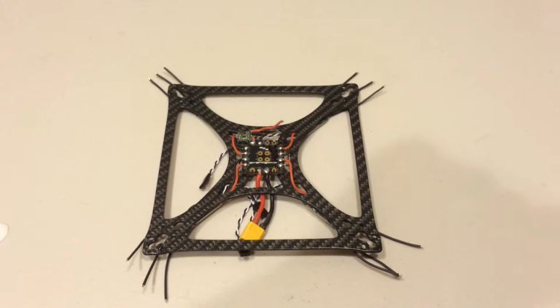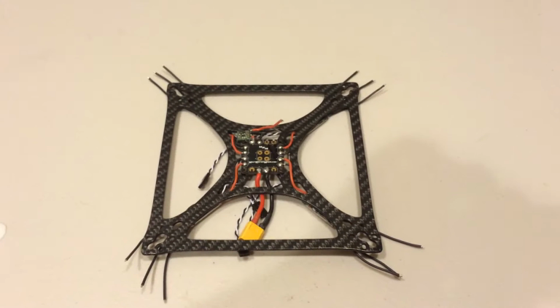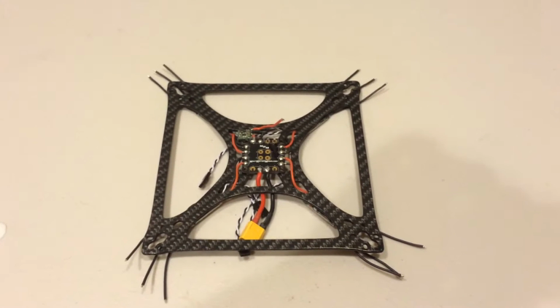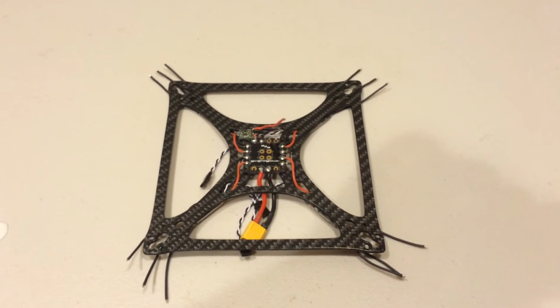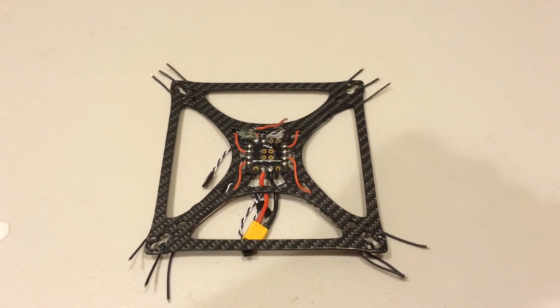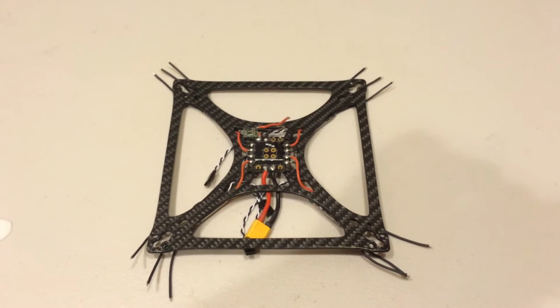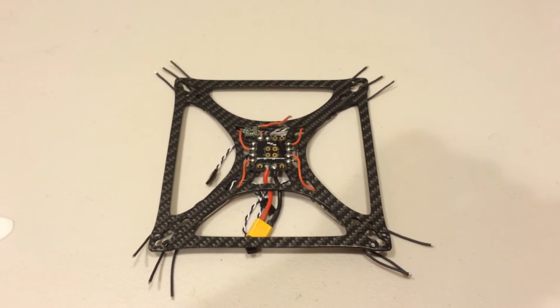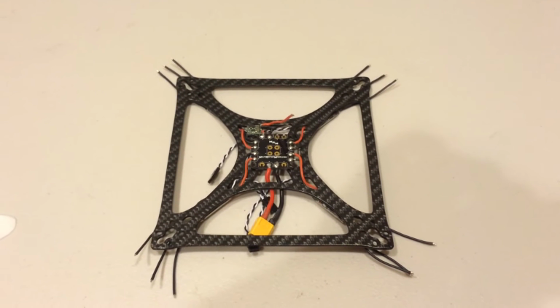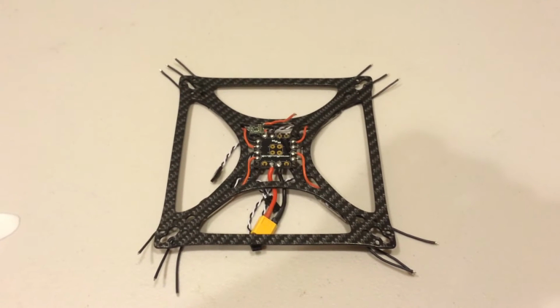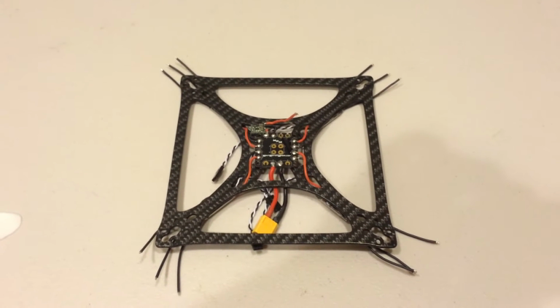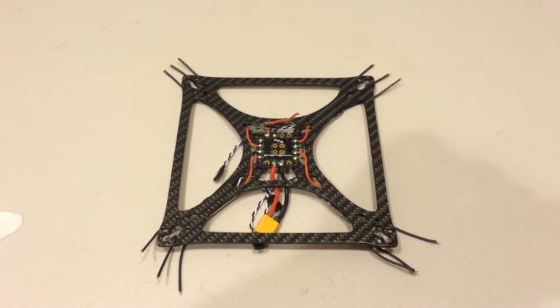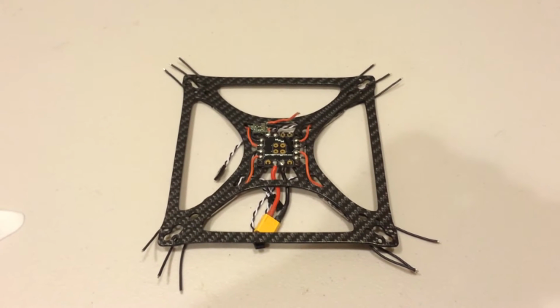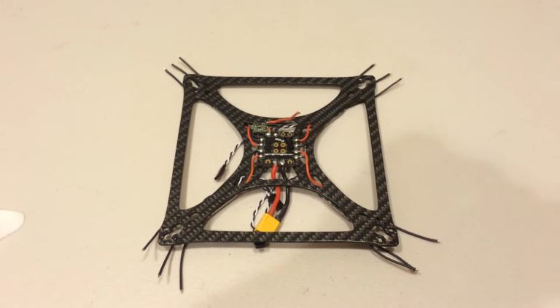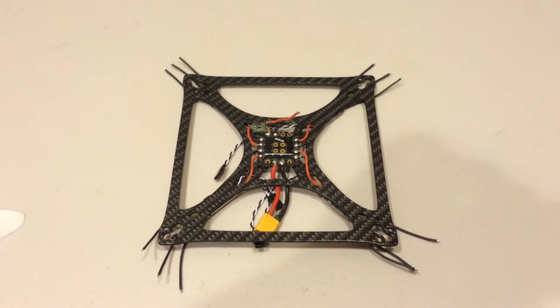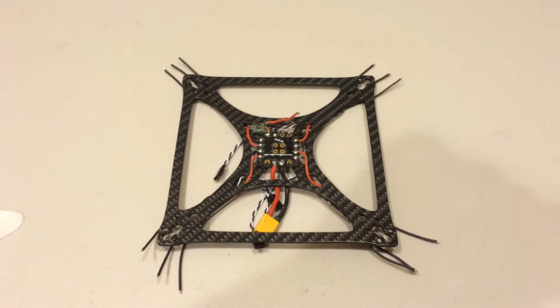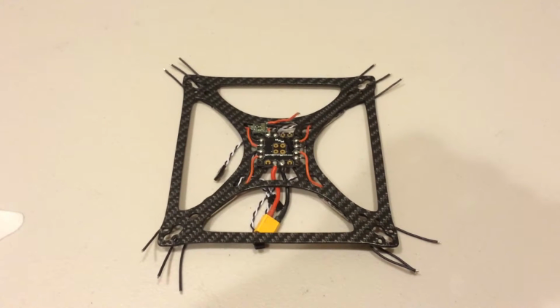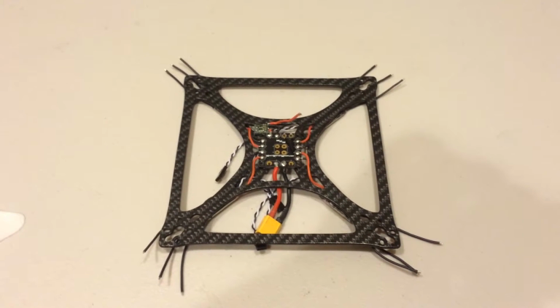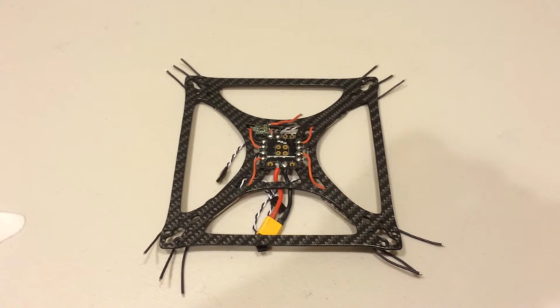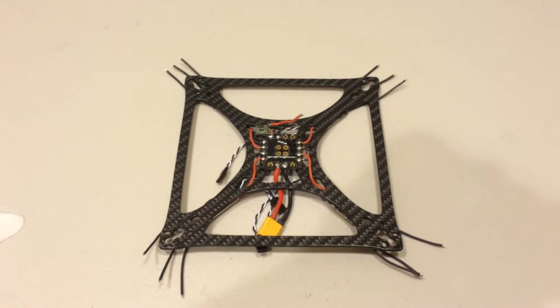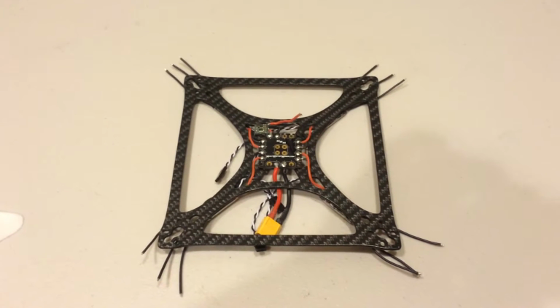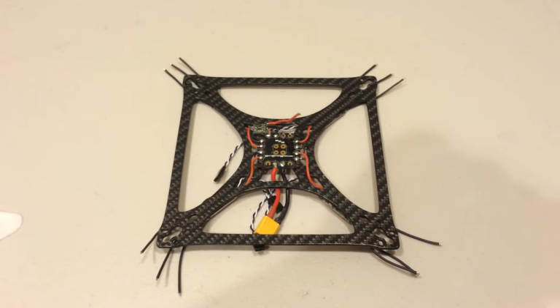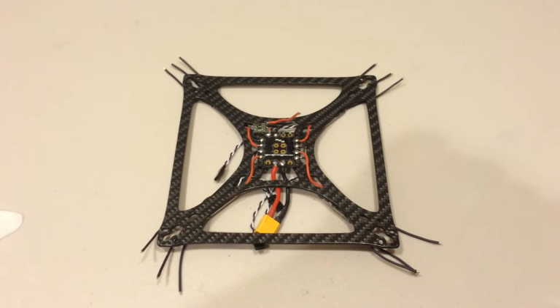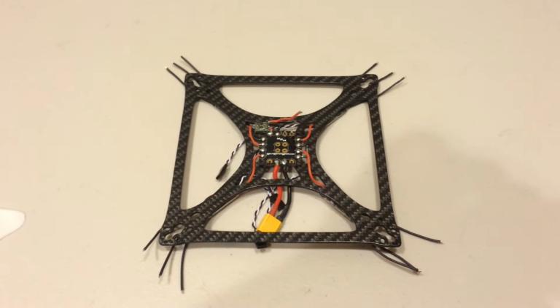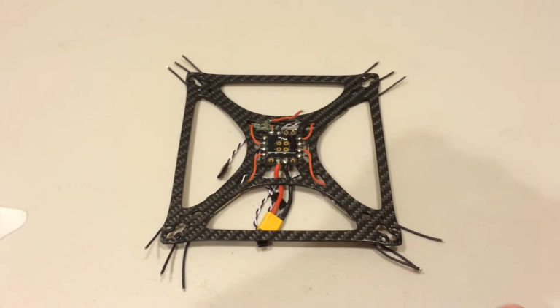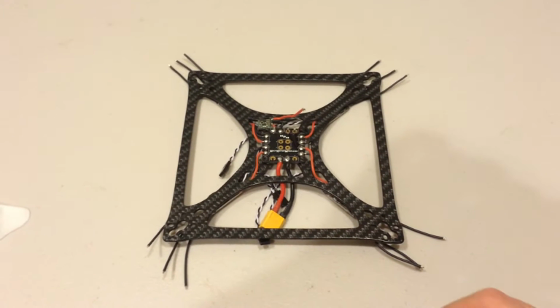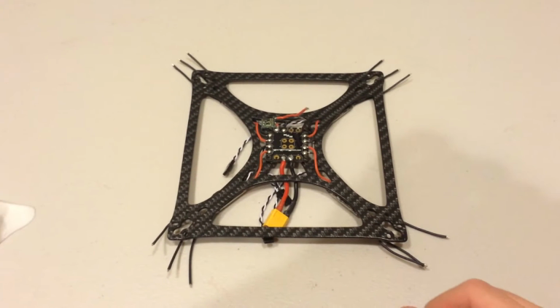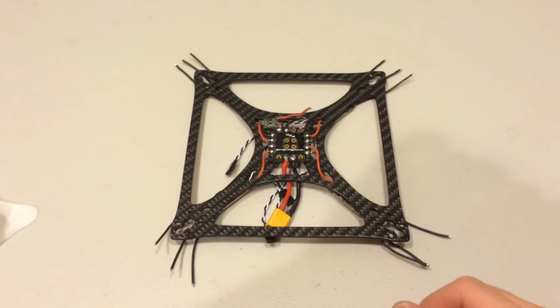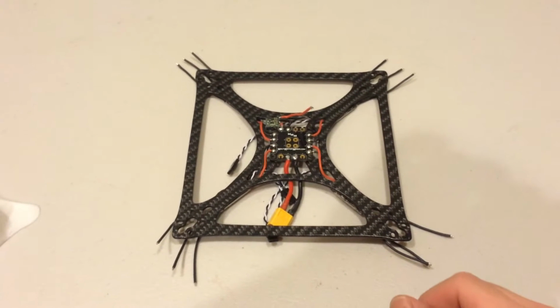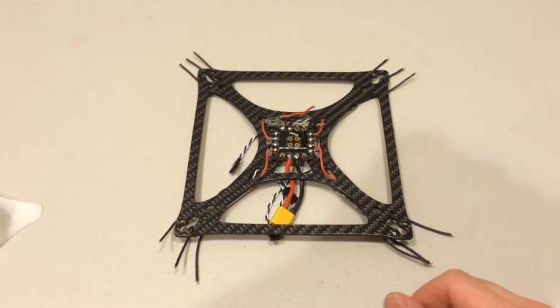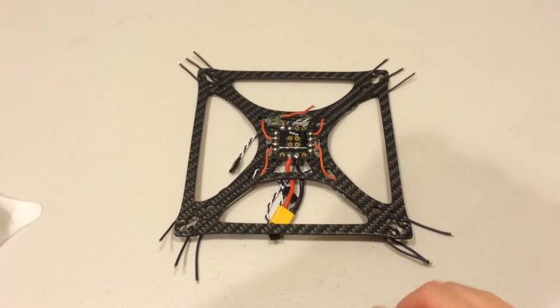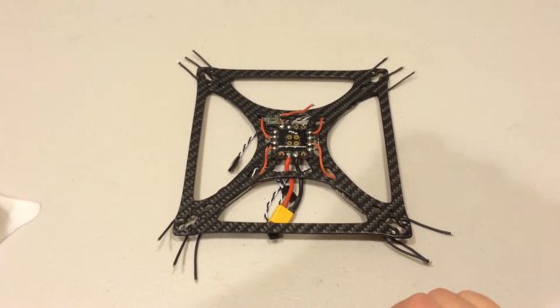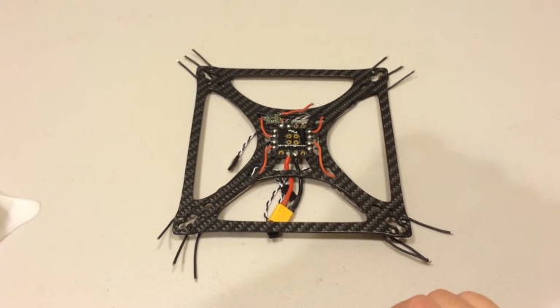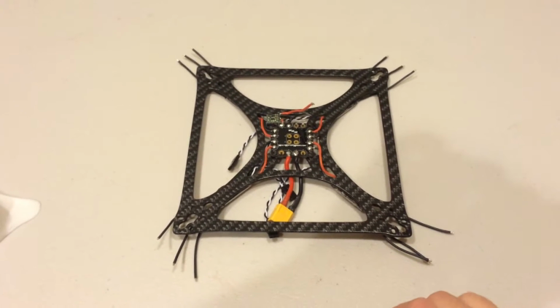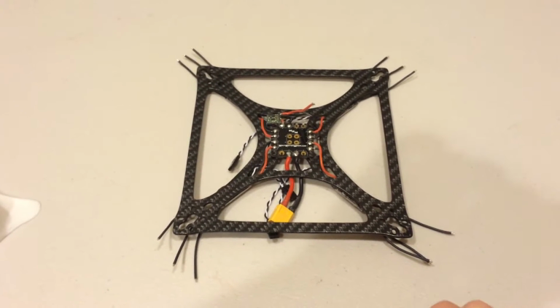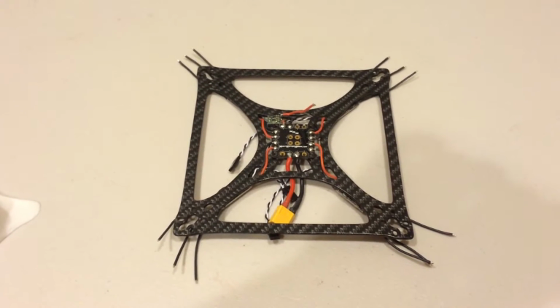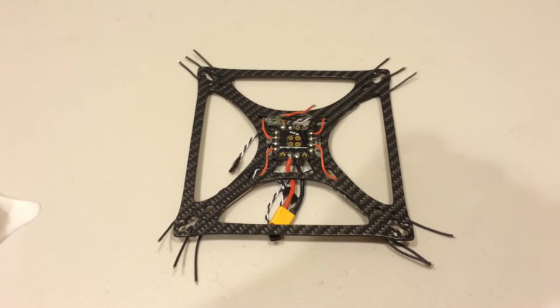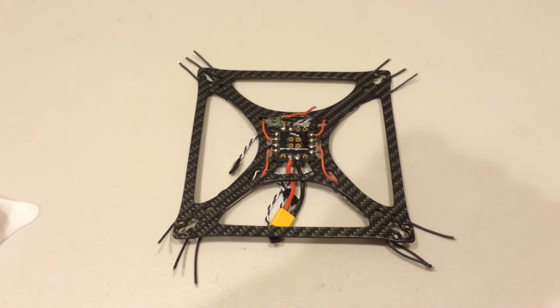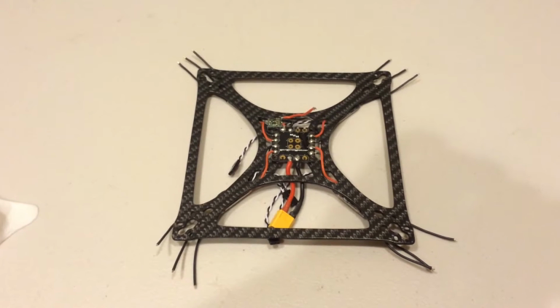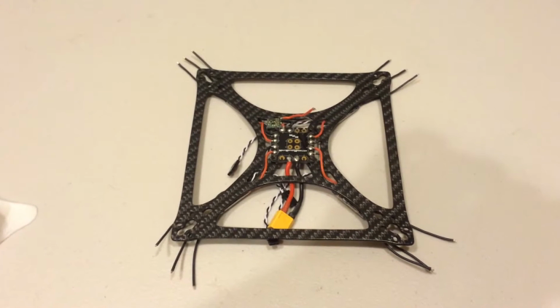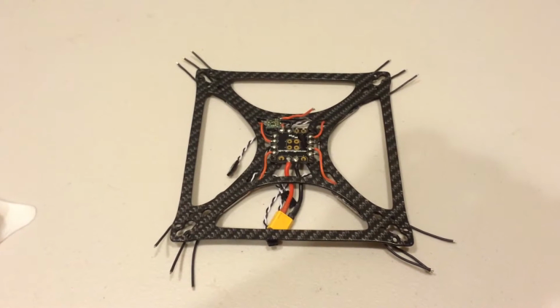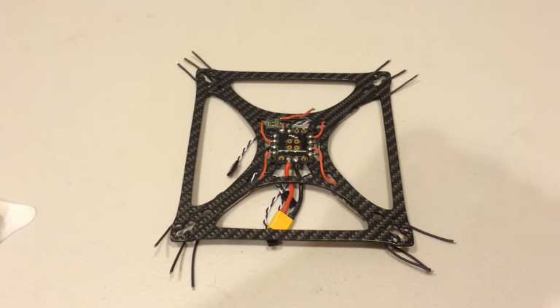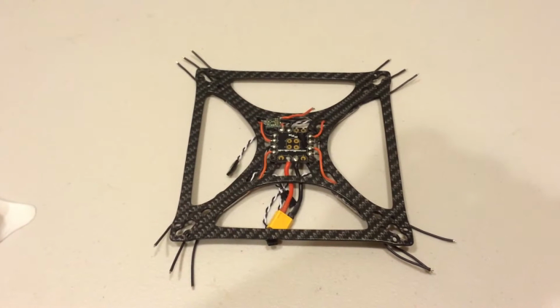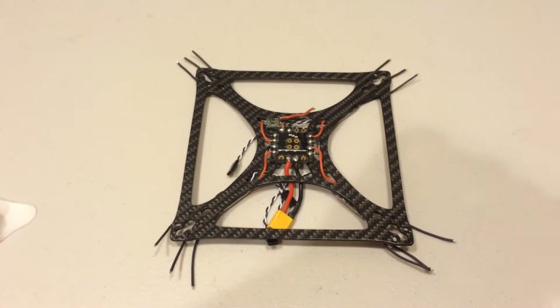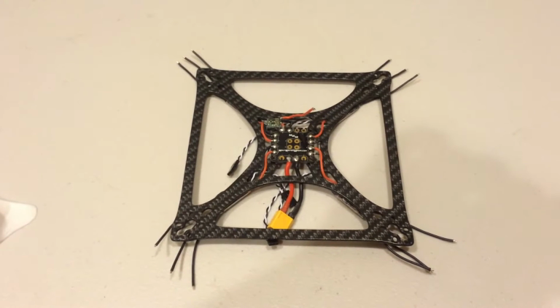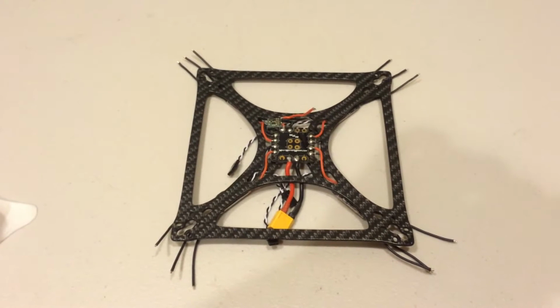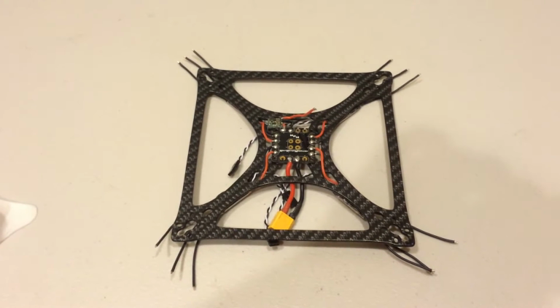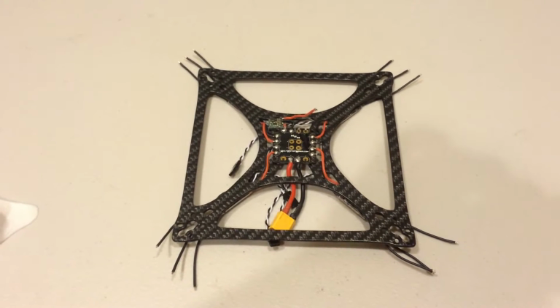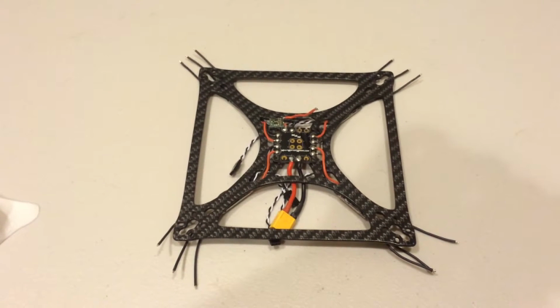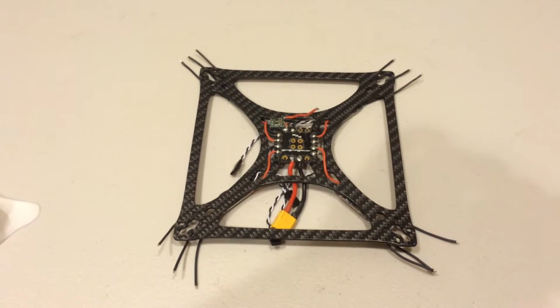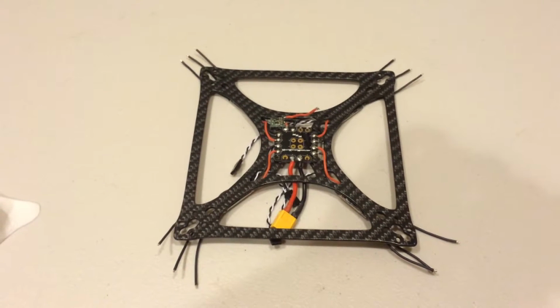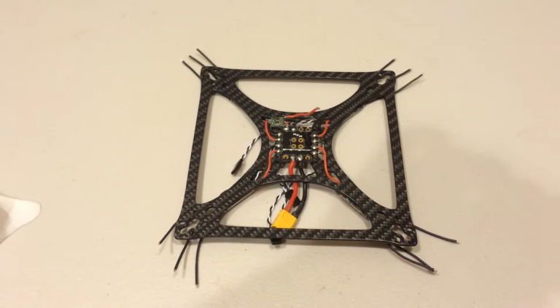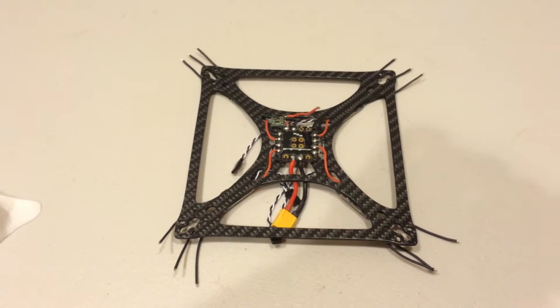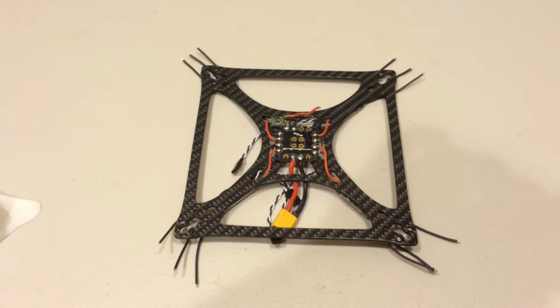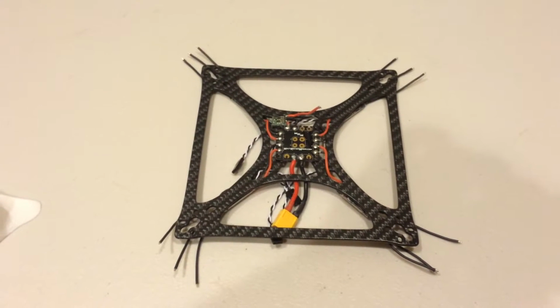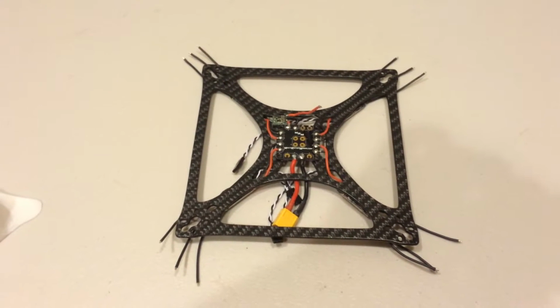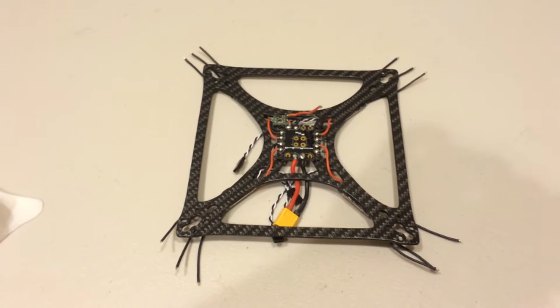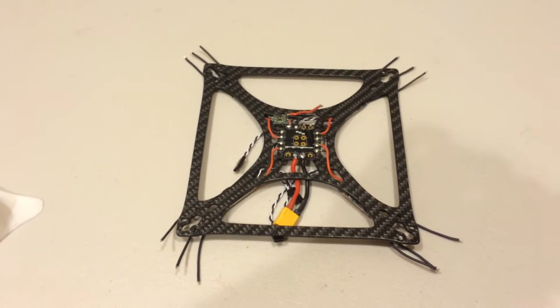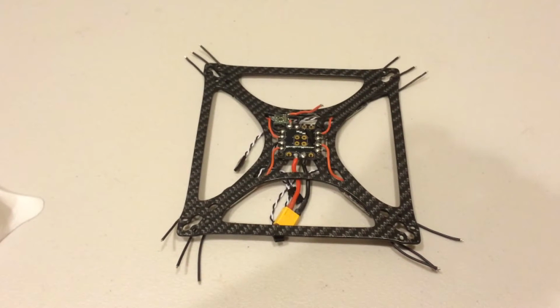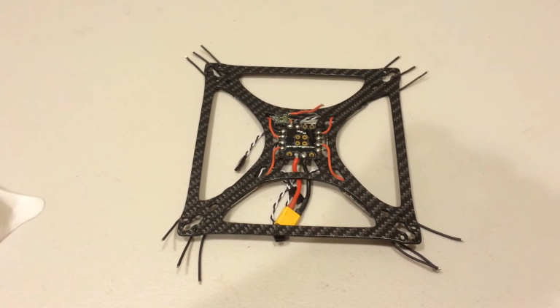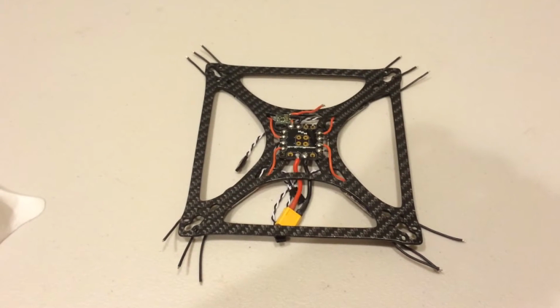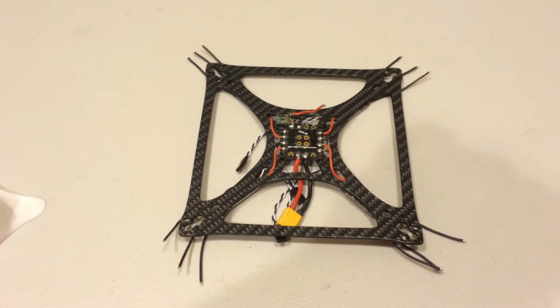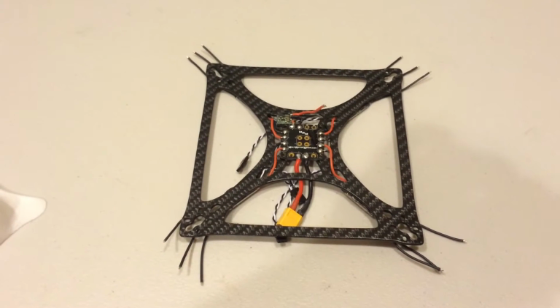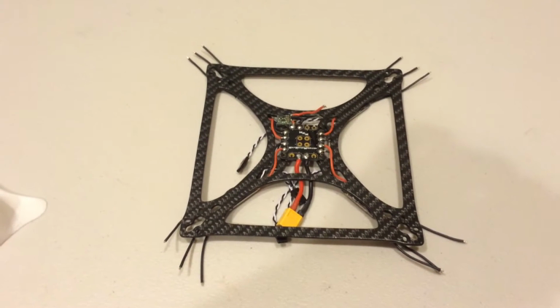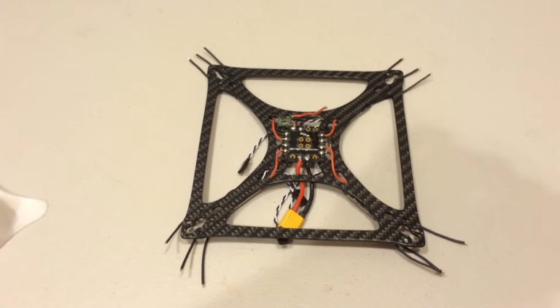Hey guys, Nate here. I thought I would give you a little quick rundown on a Black Bolt XBR build.